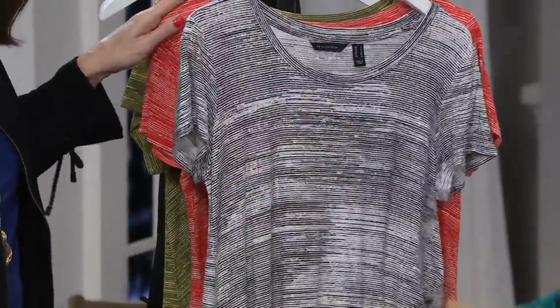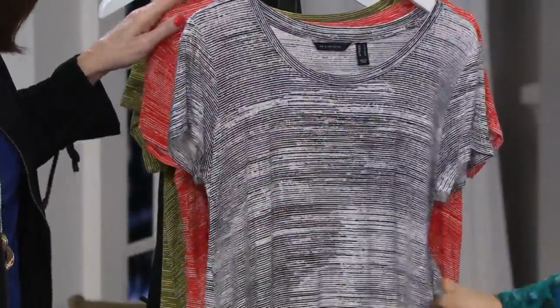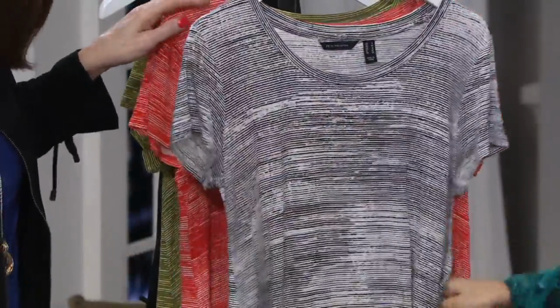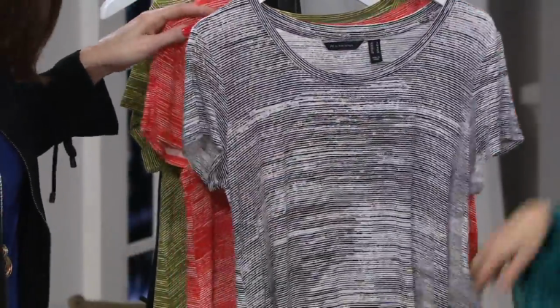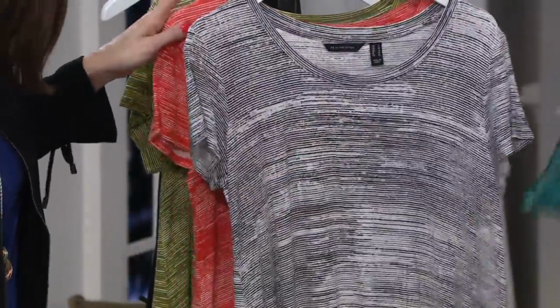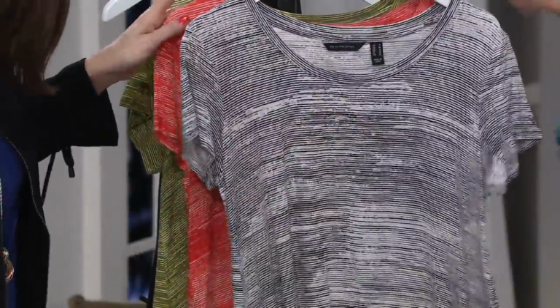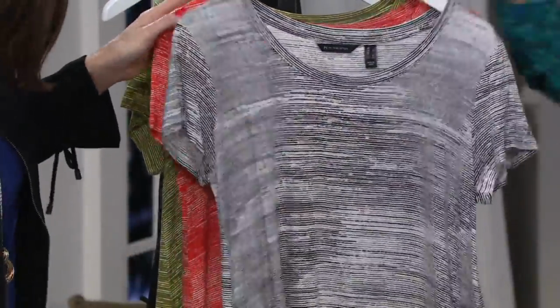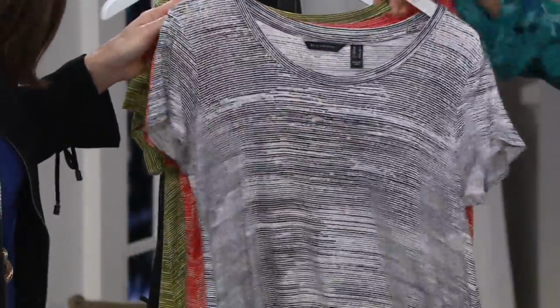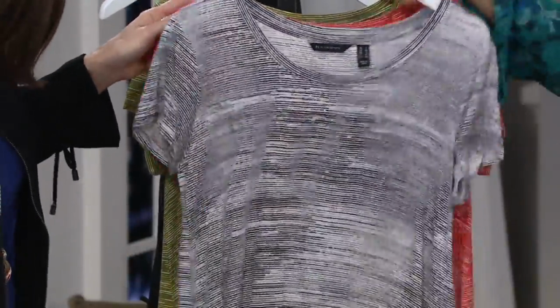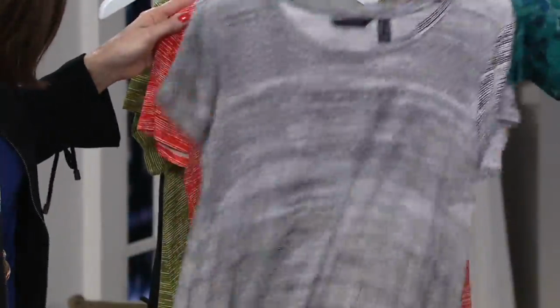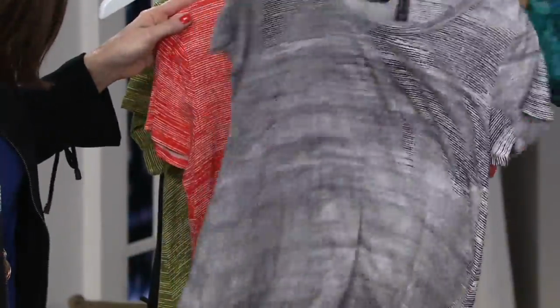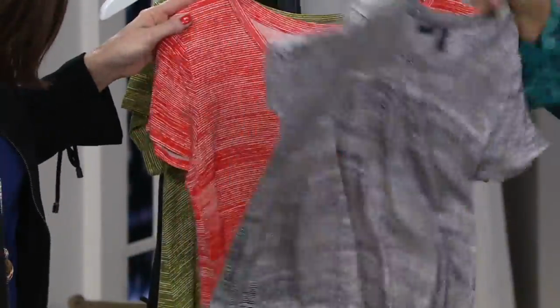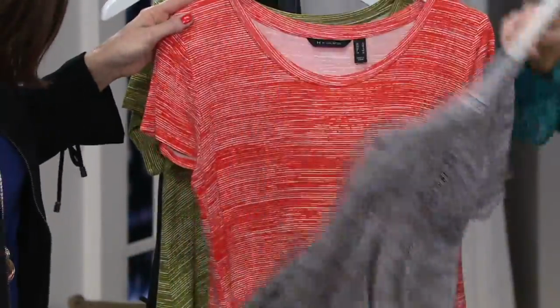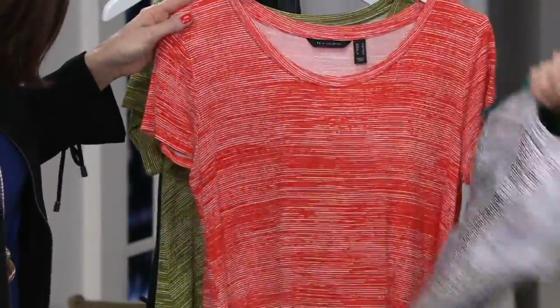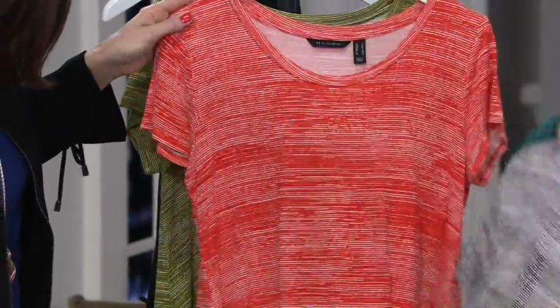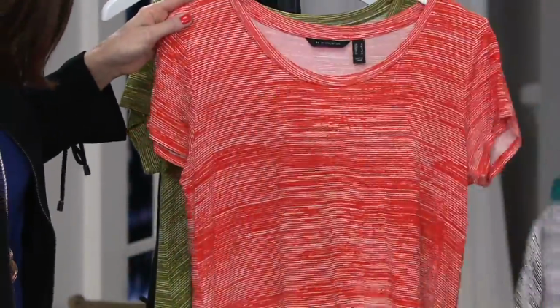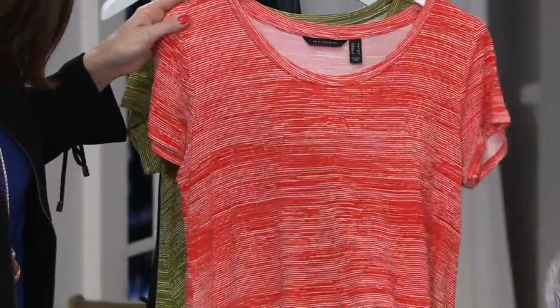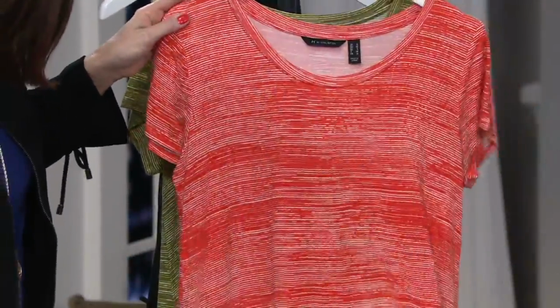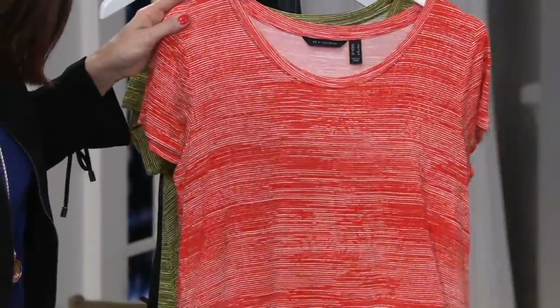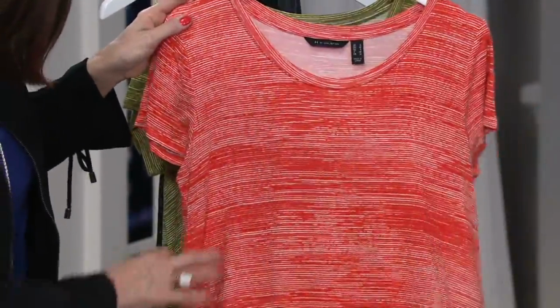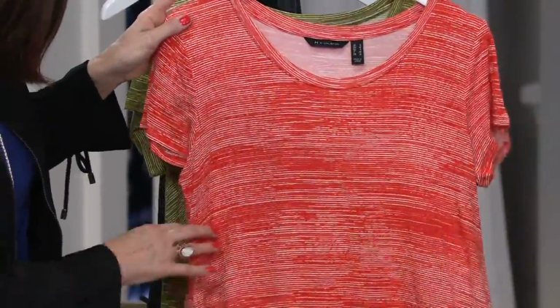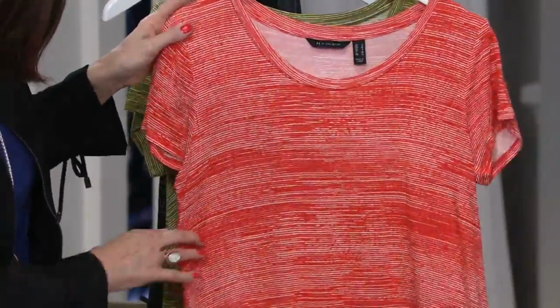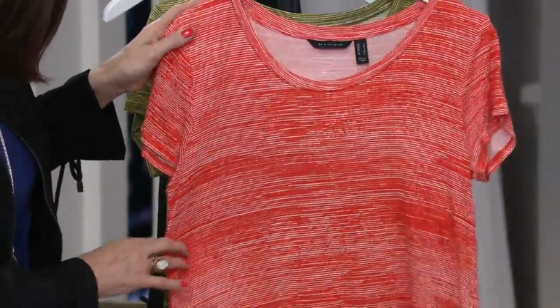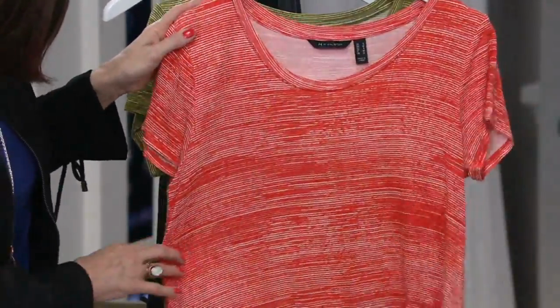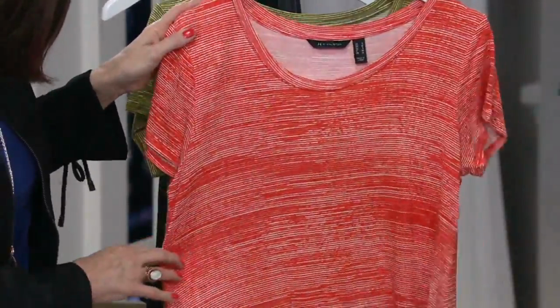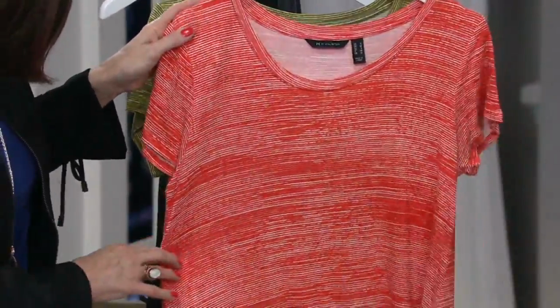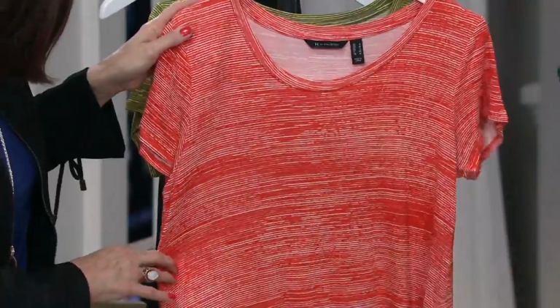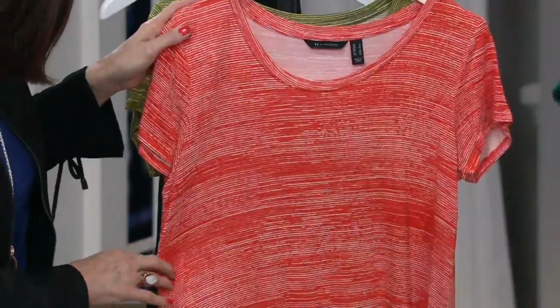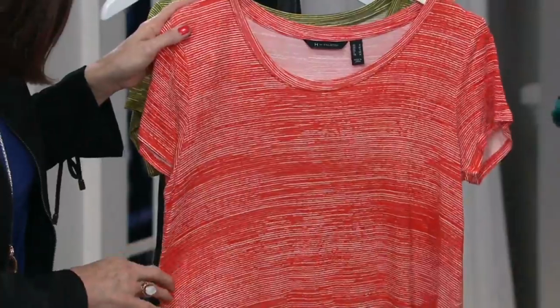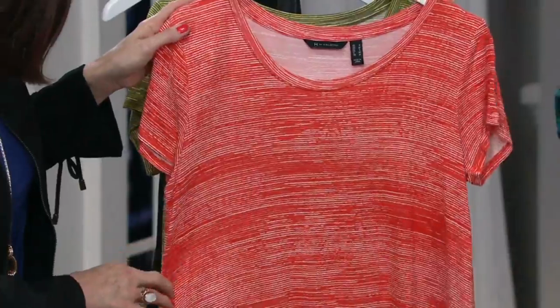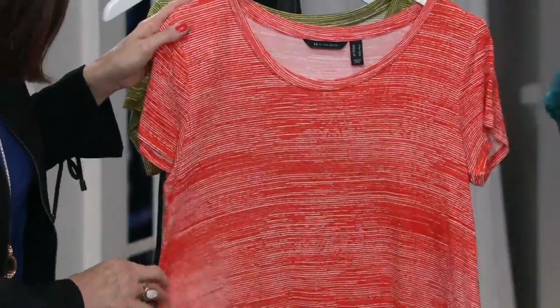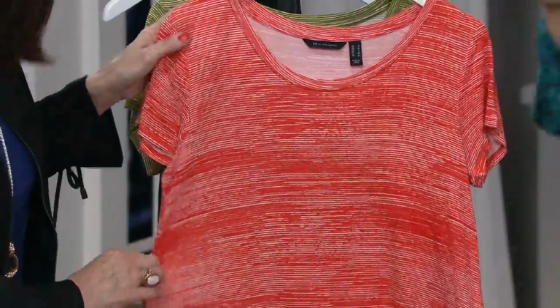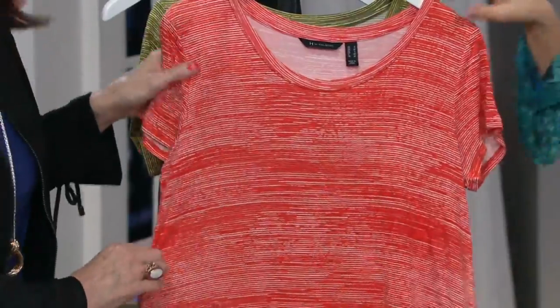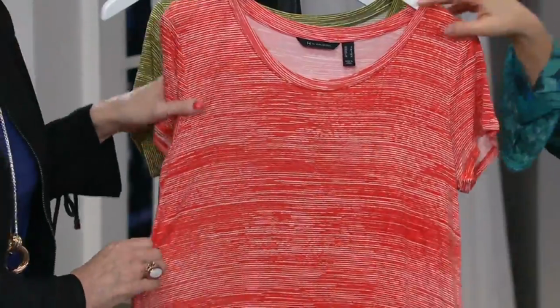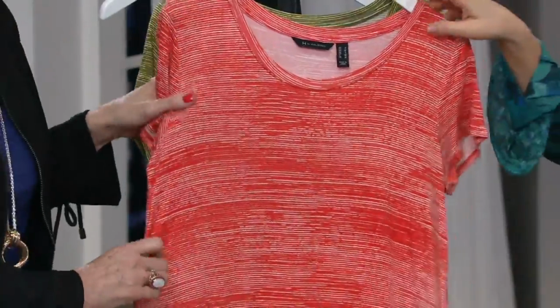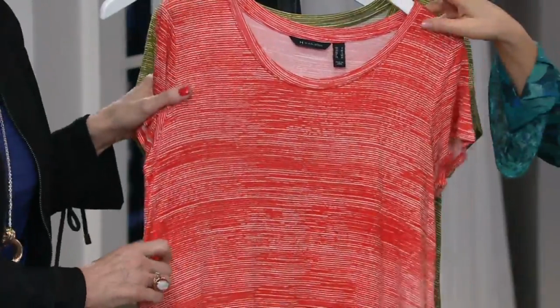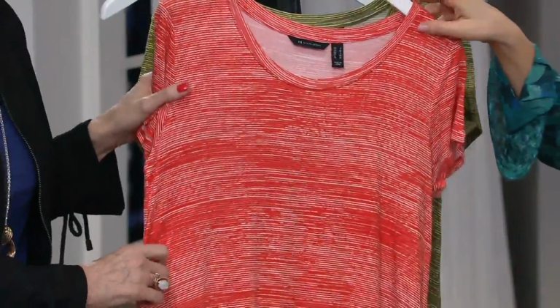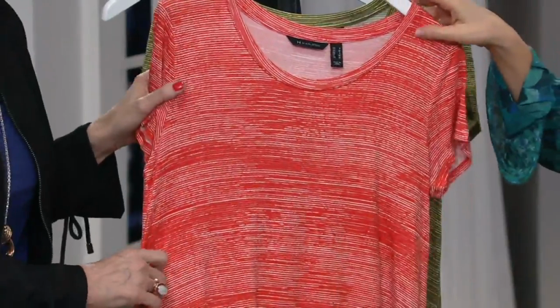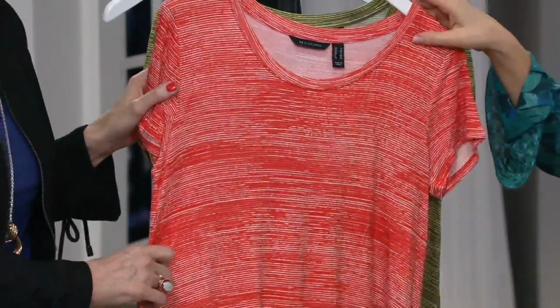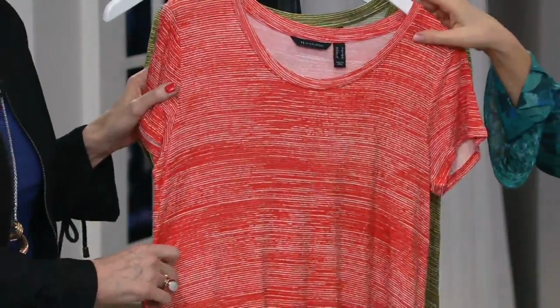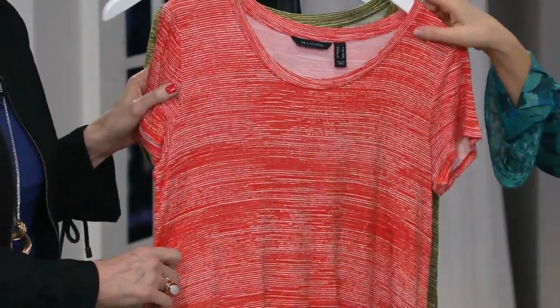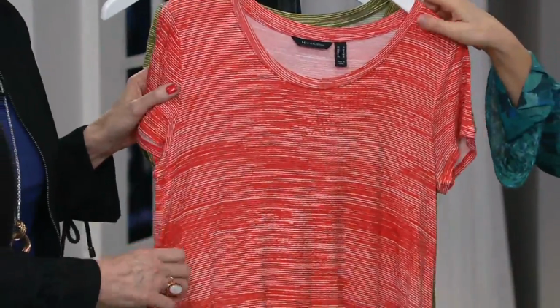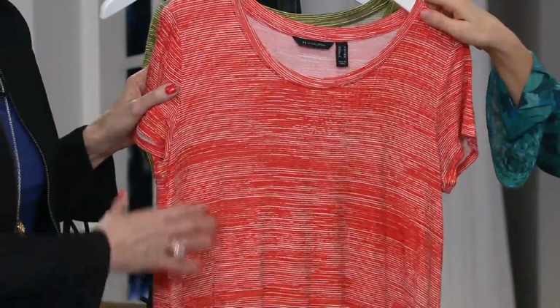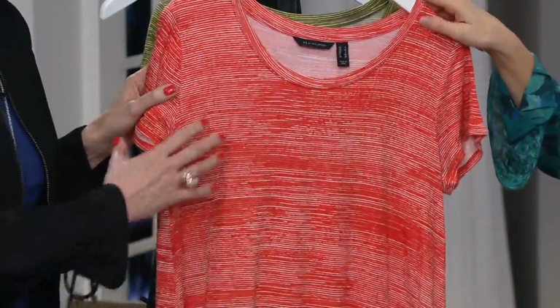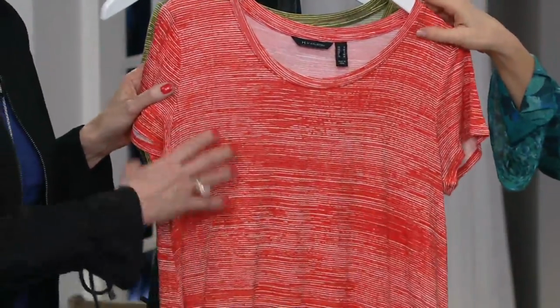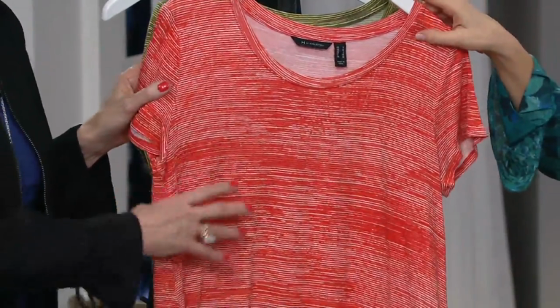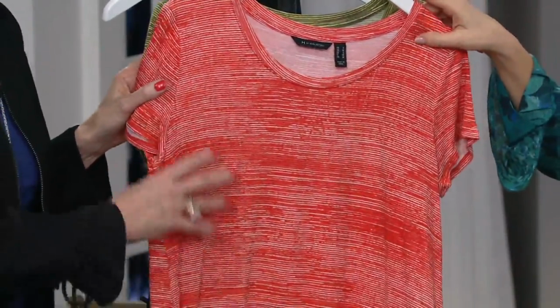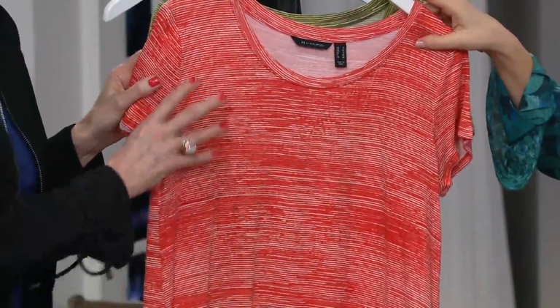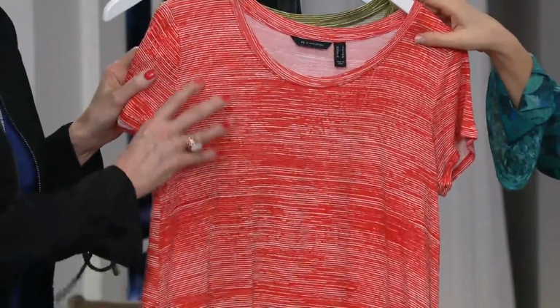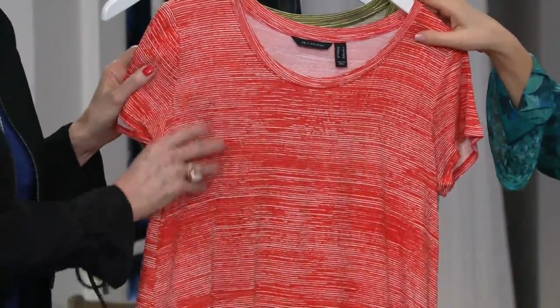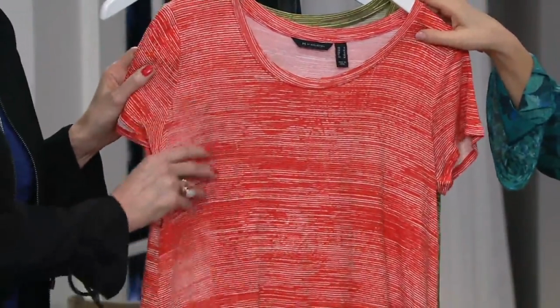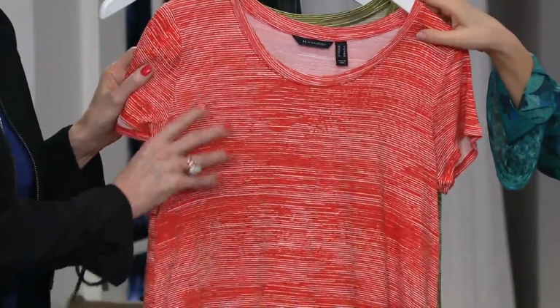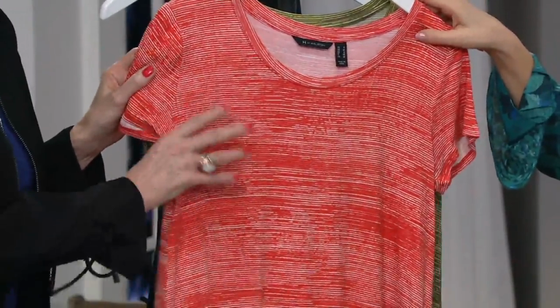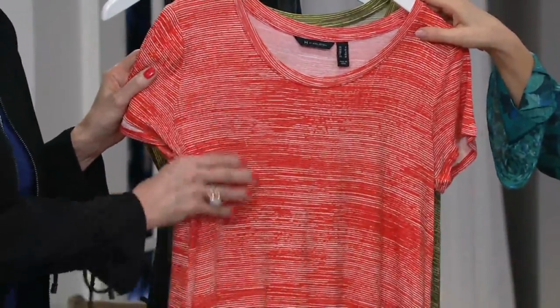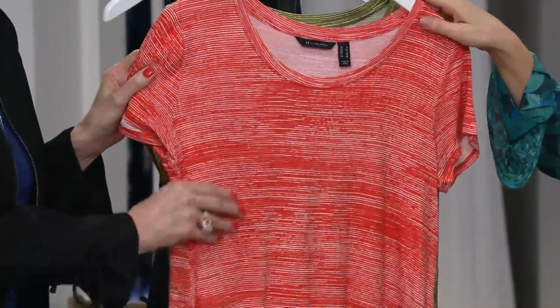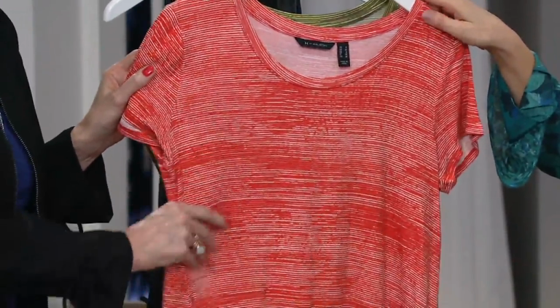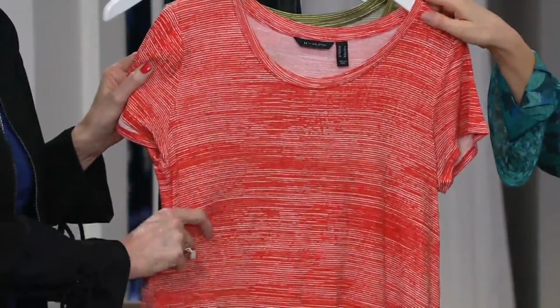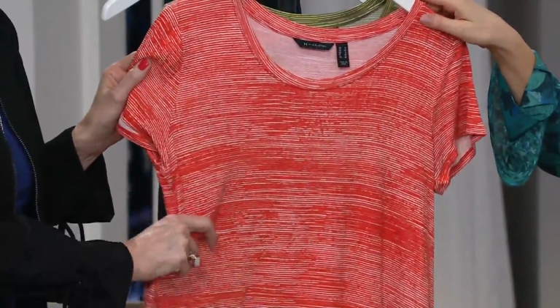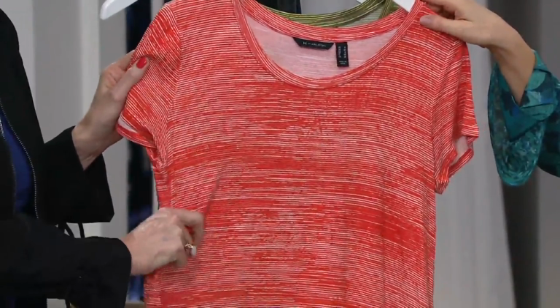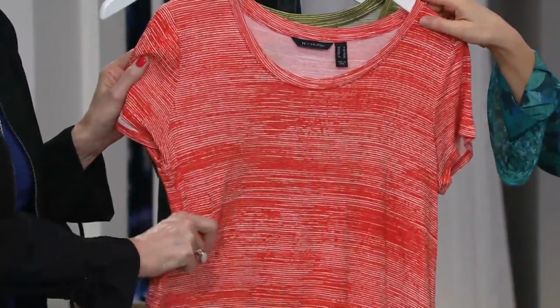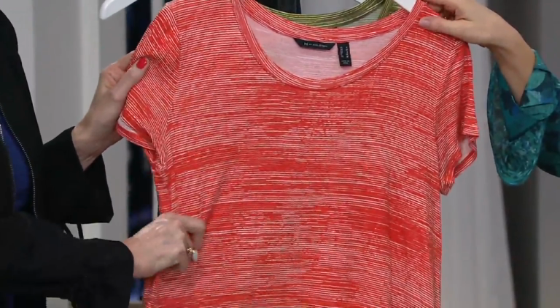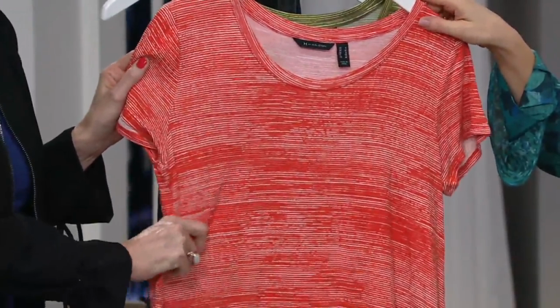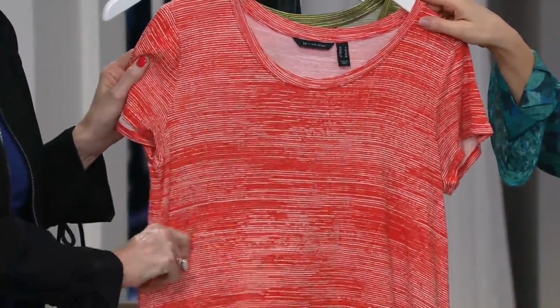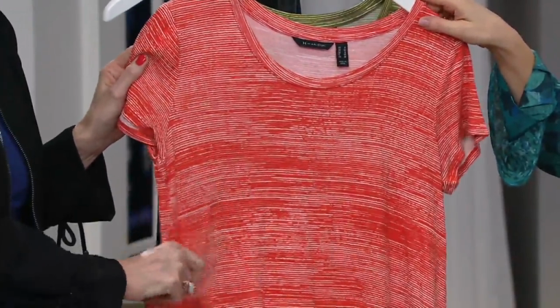Oh, so soft. And this one's the cayenne — that spicy, beautiful color.